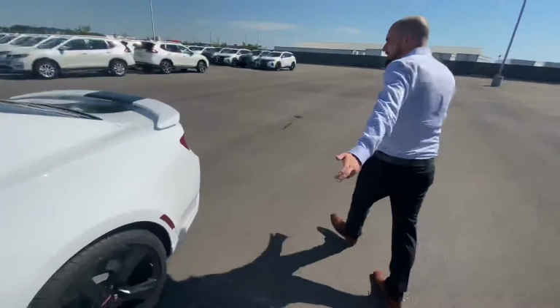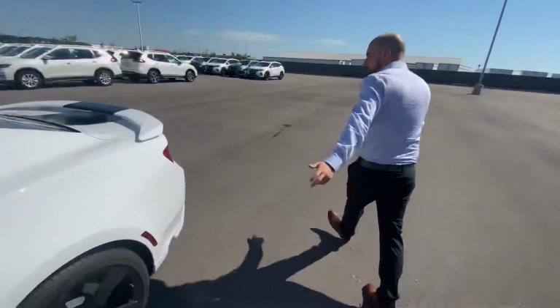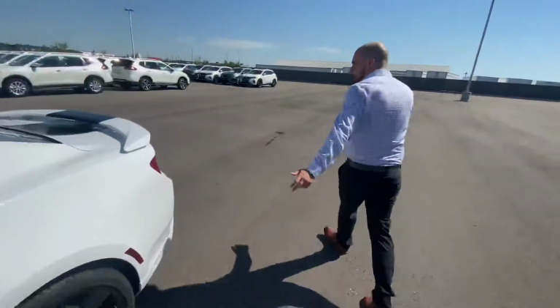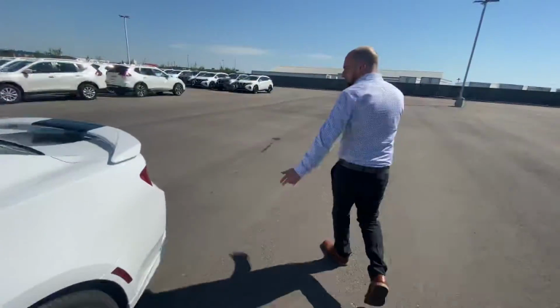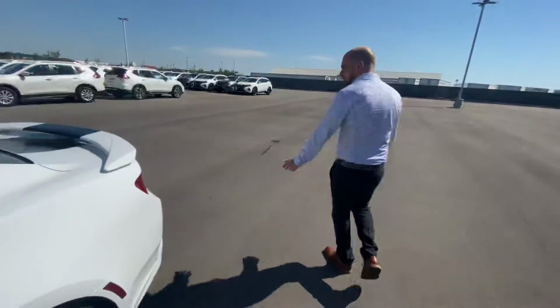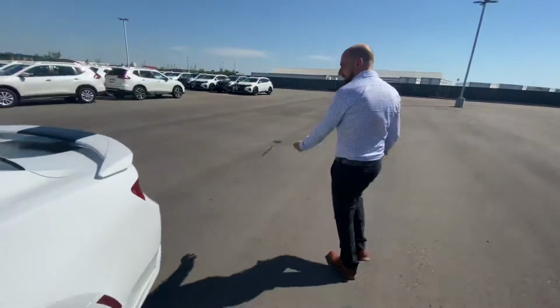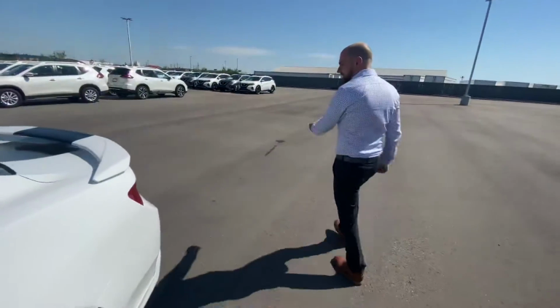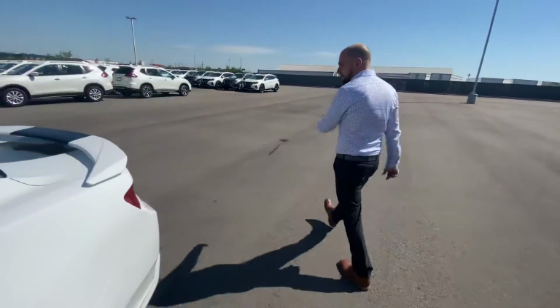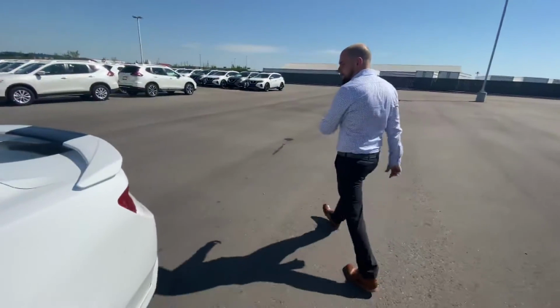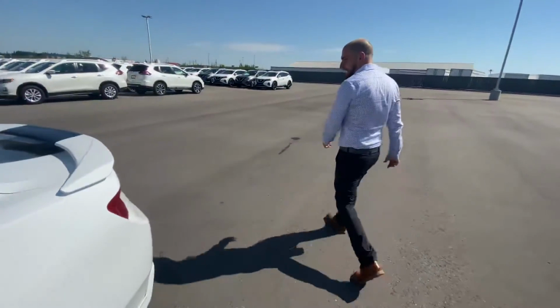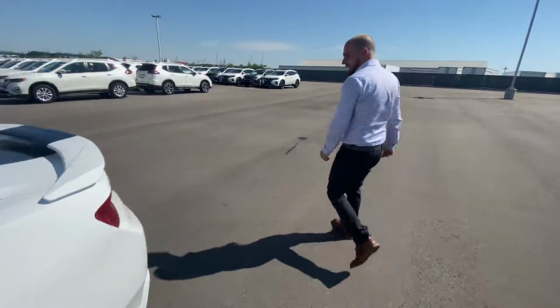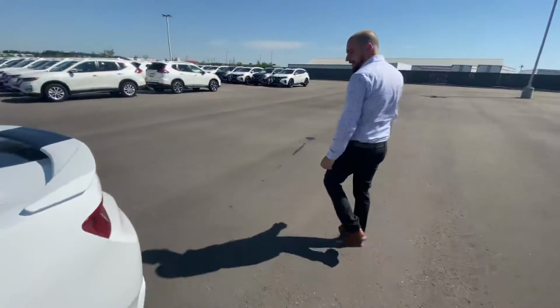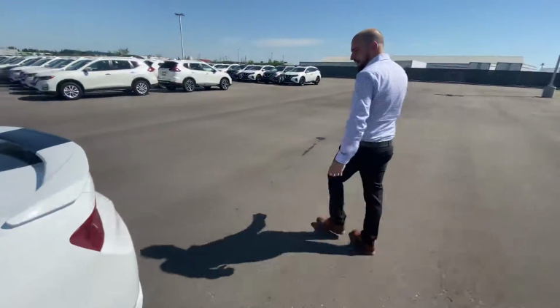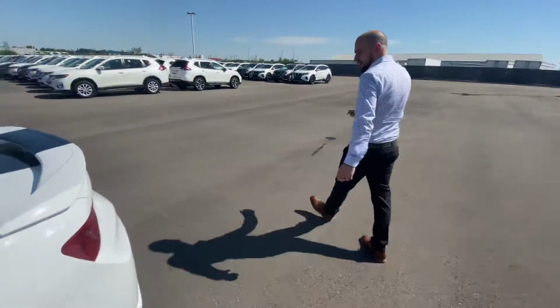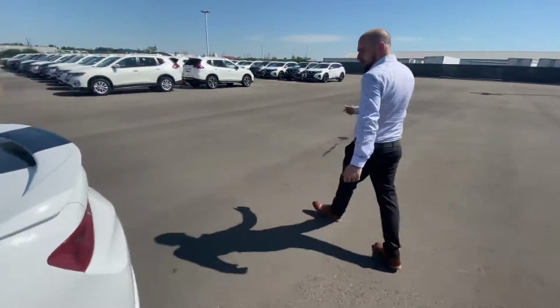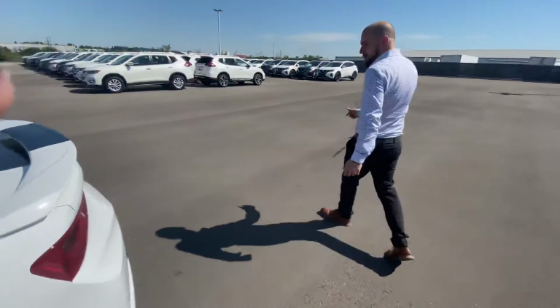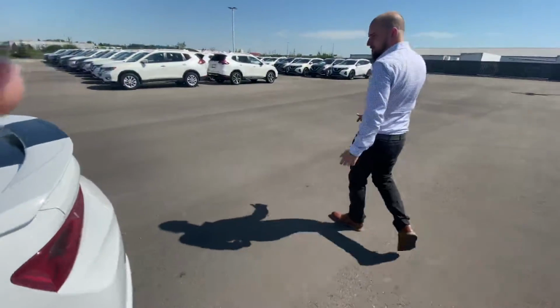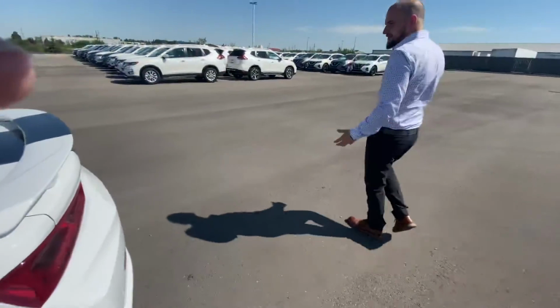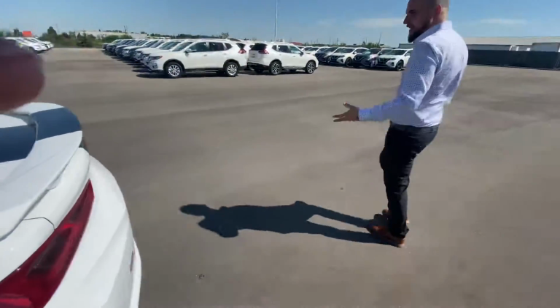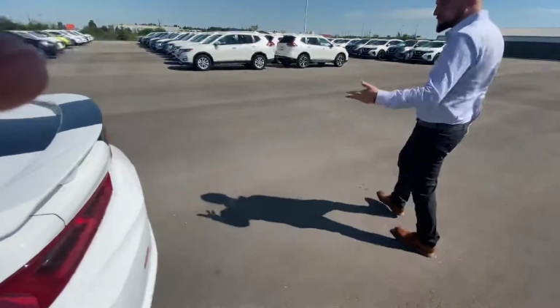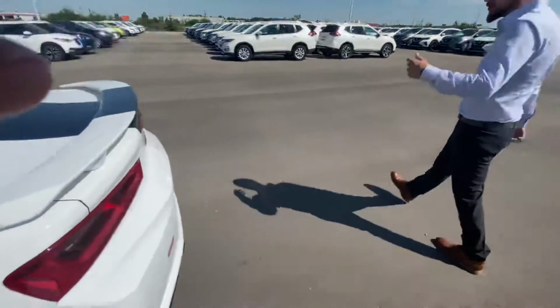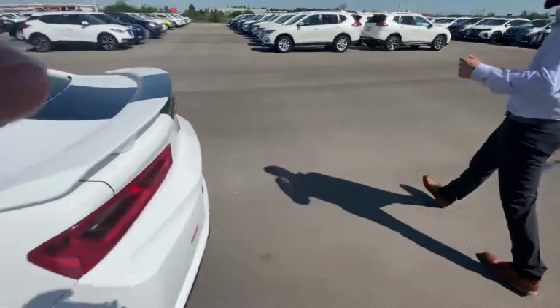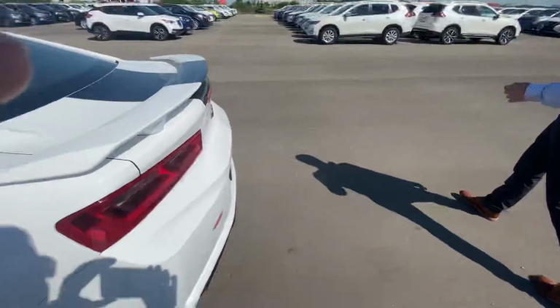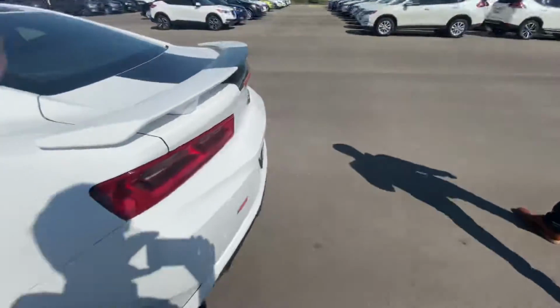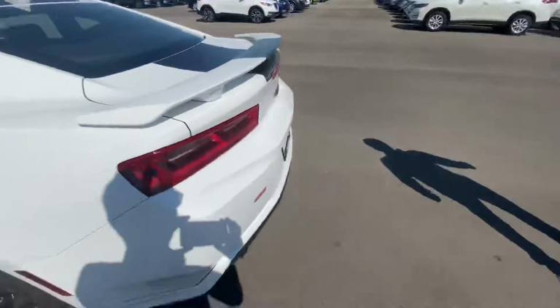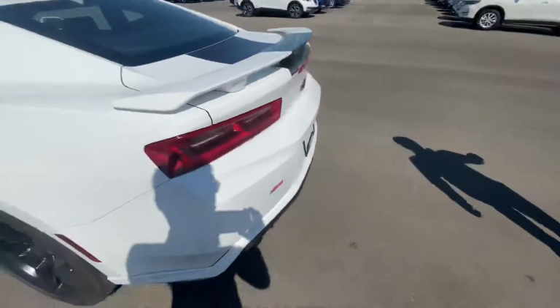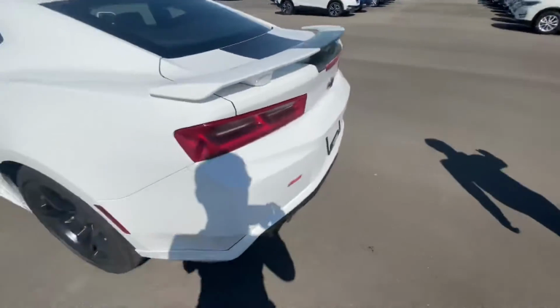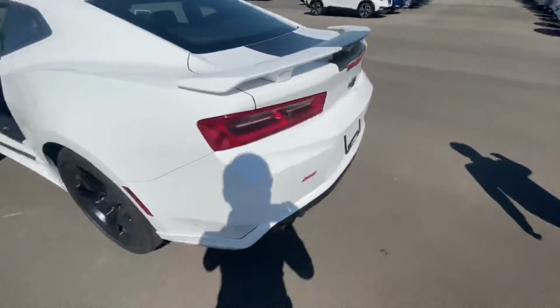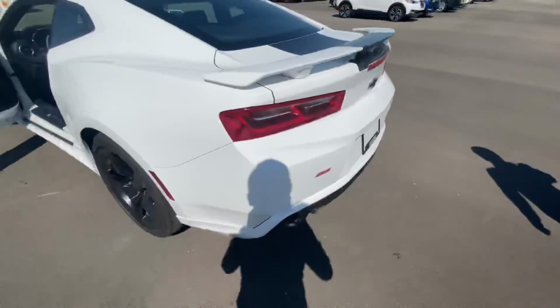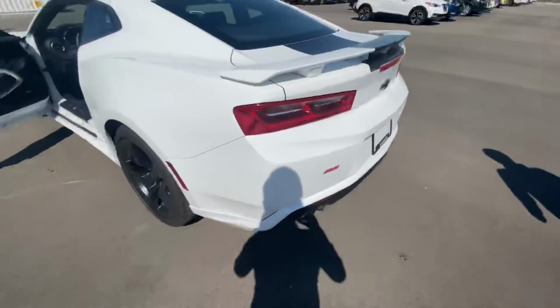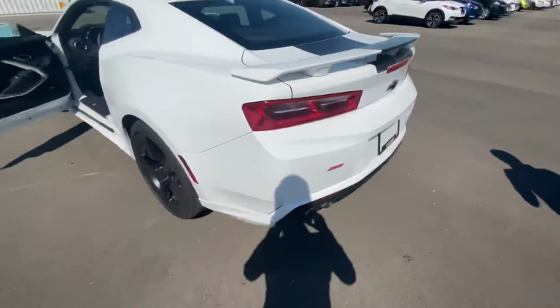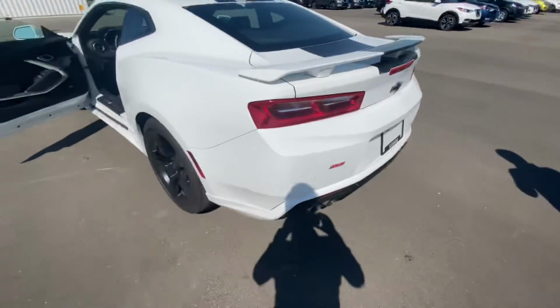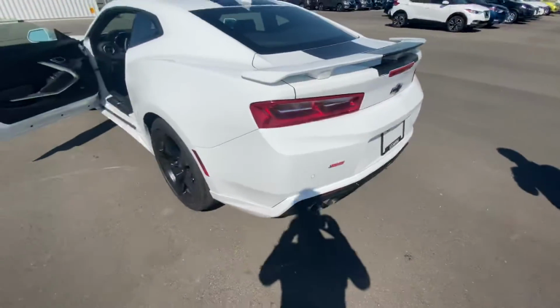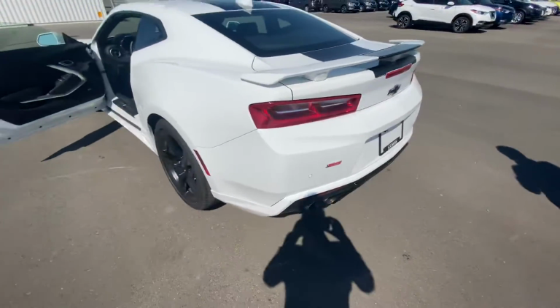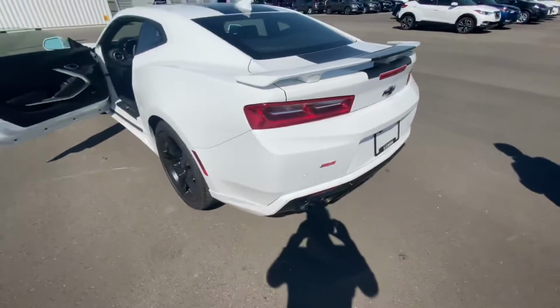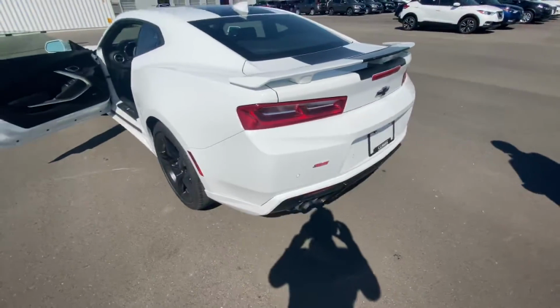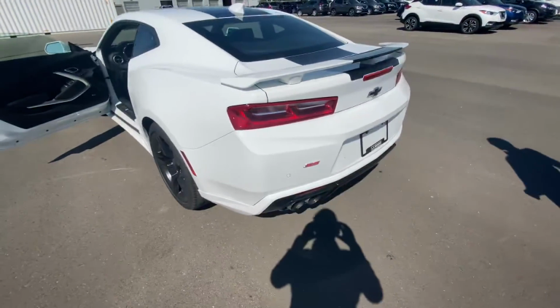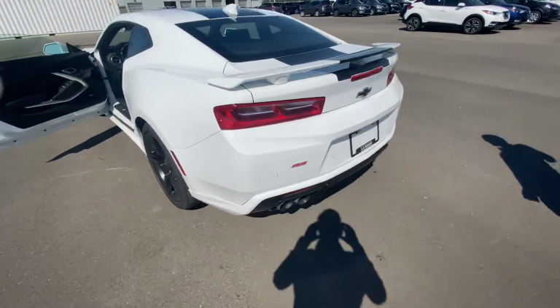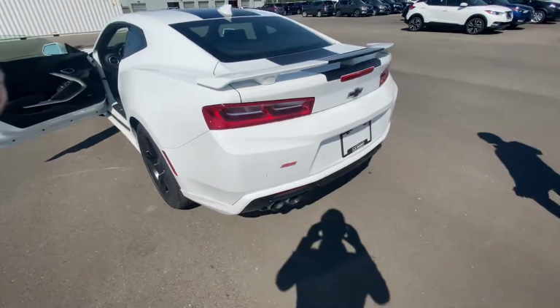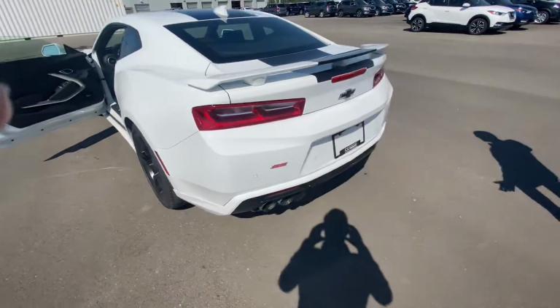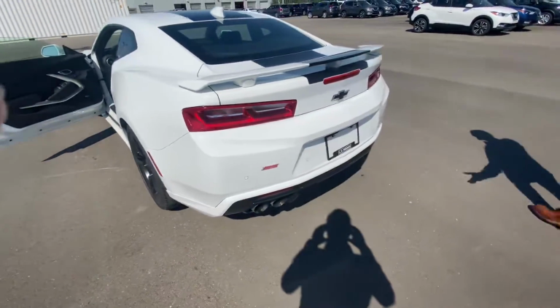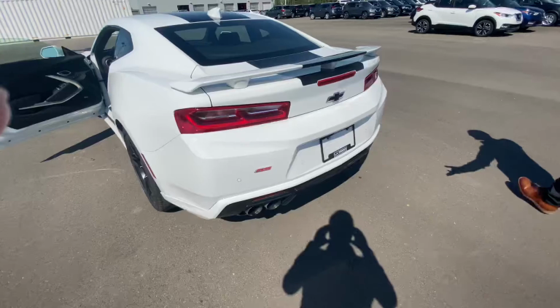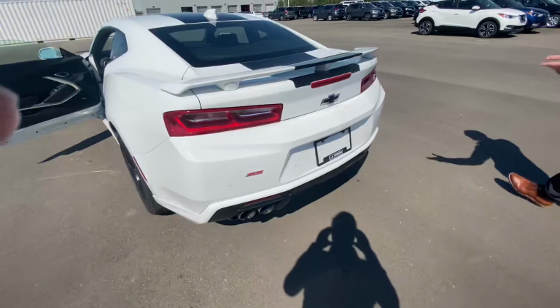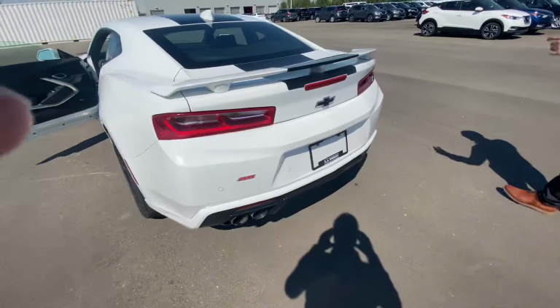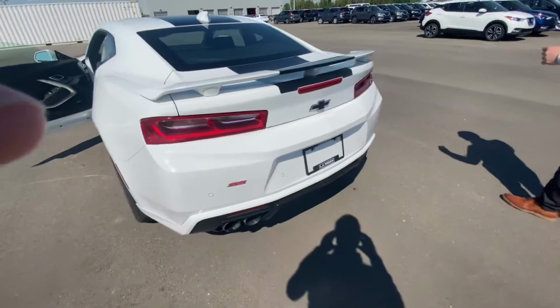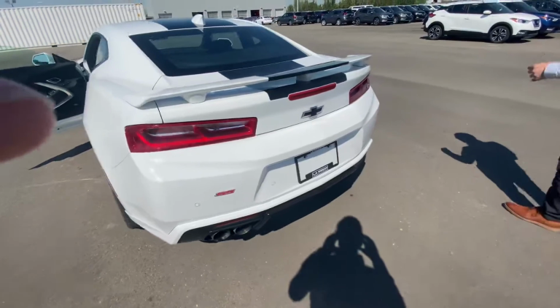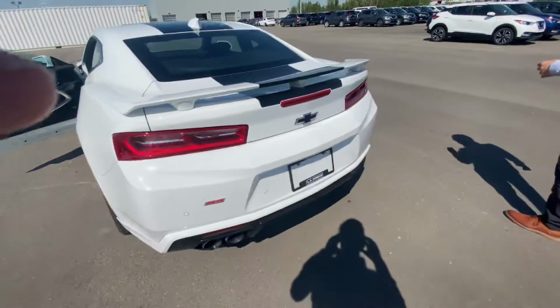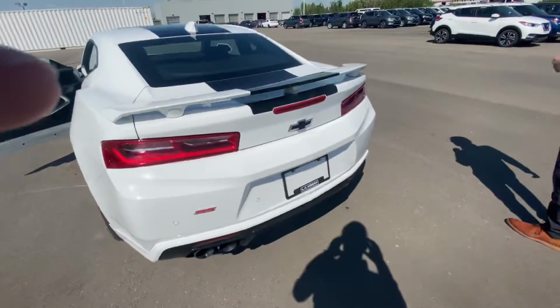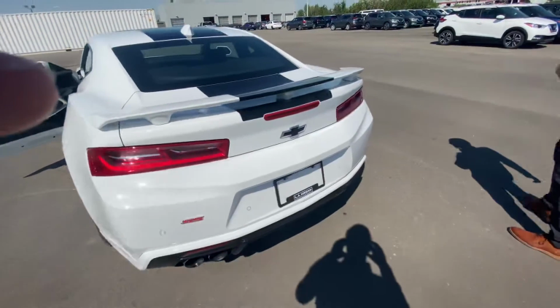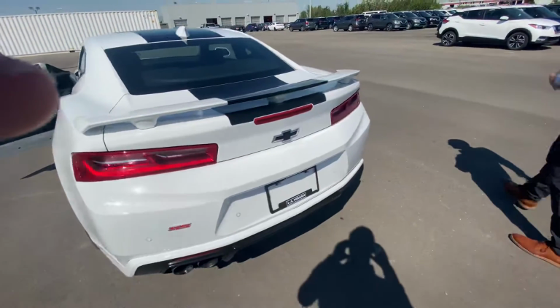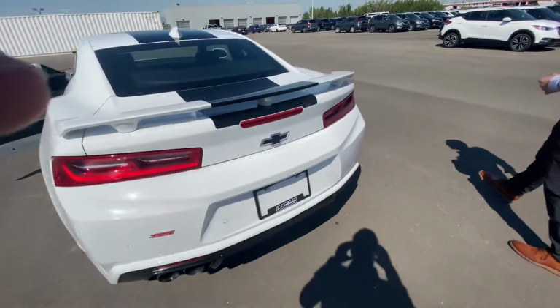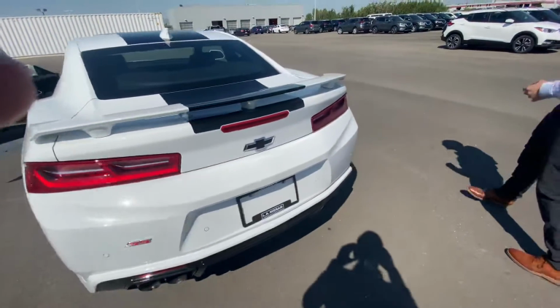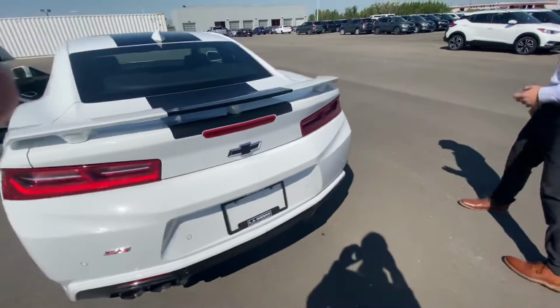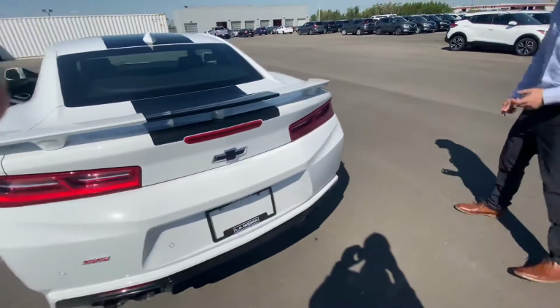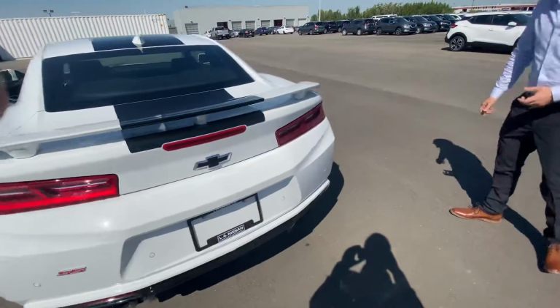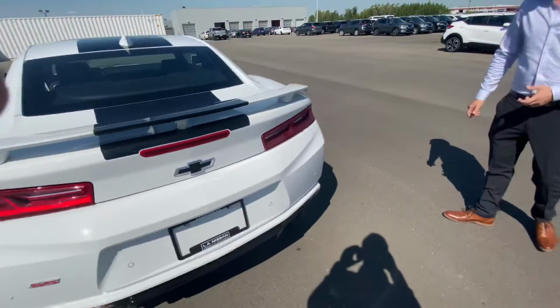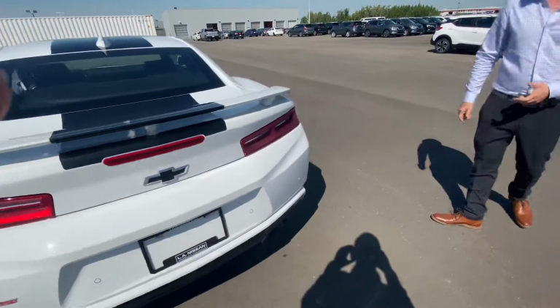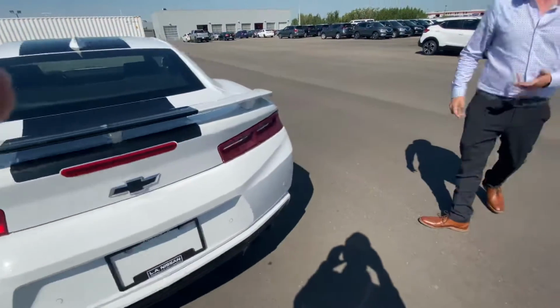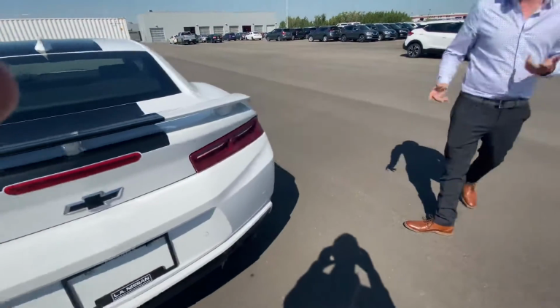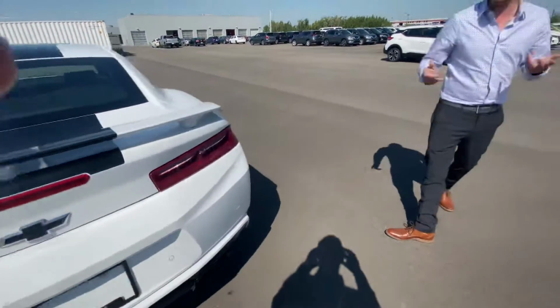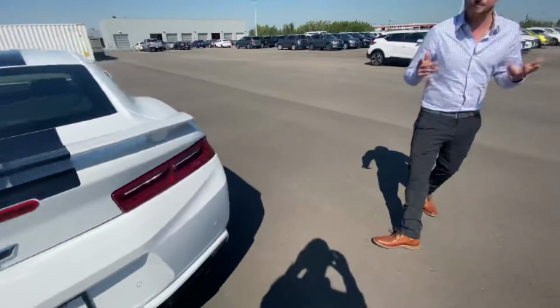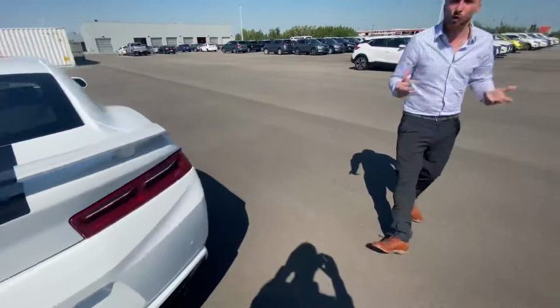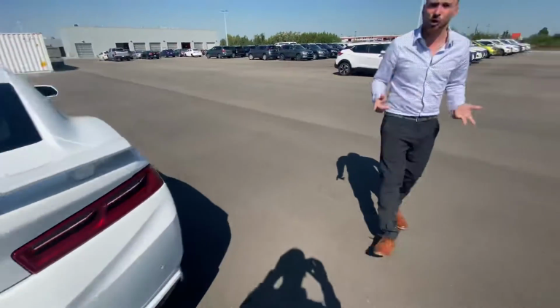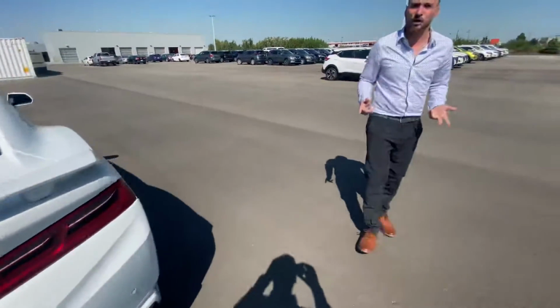And then stepping on into the back here, you have that beautiful sounding exhaust, rear park sensors, and more.